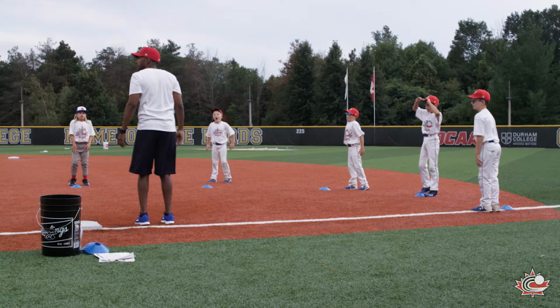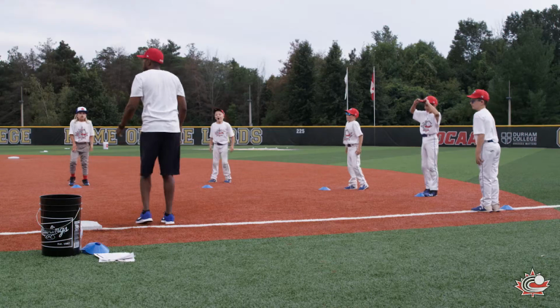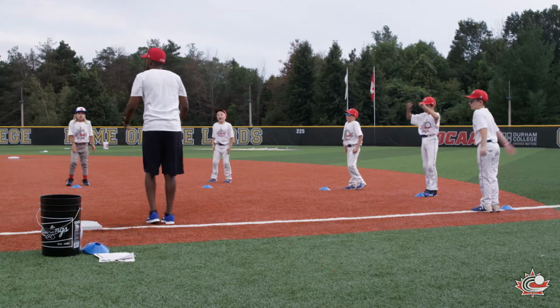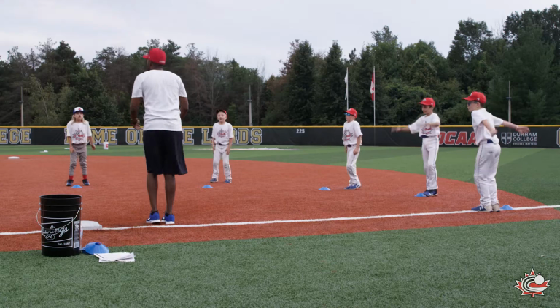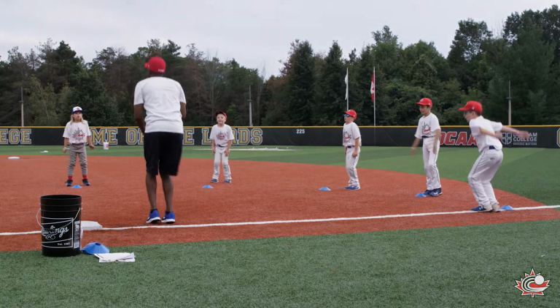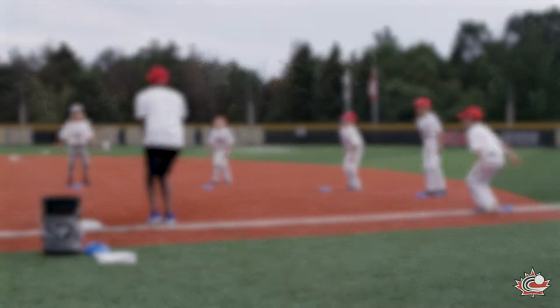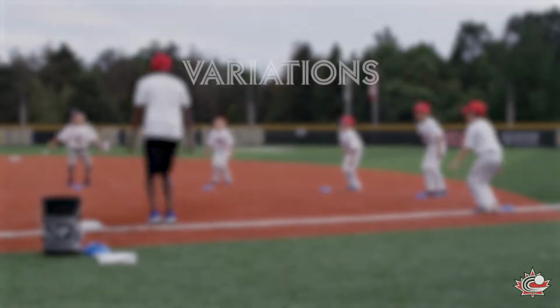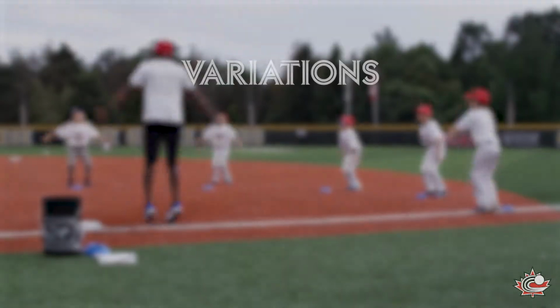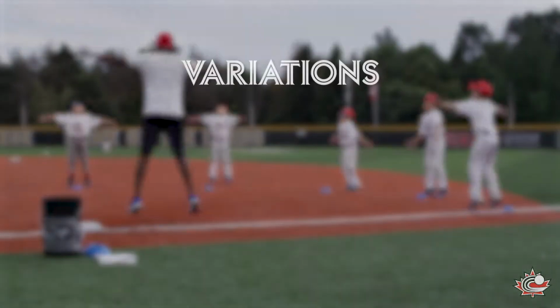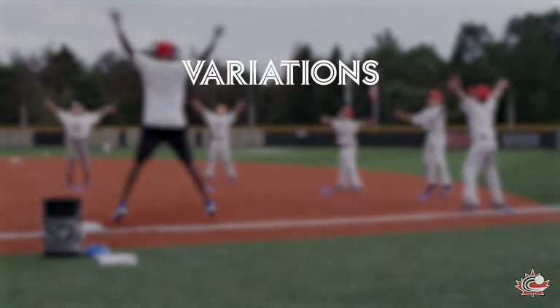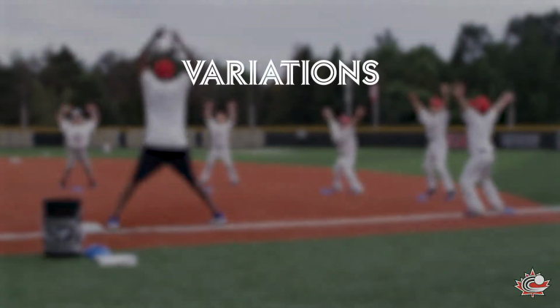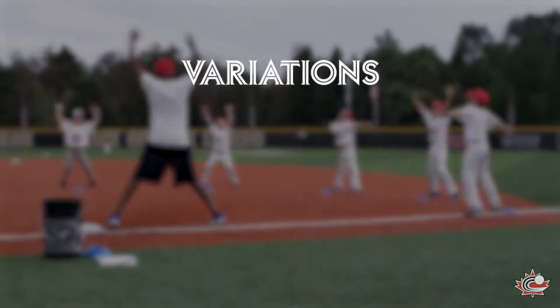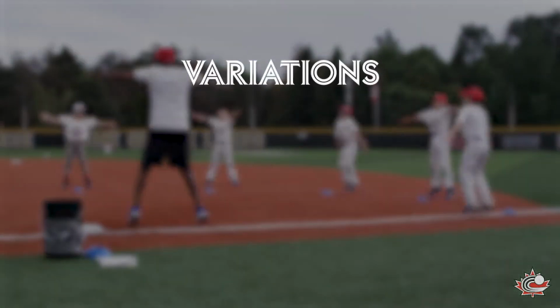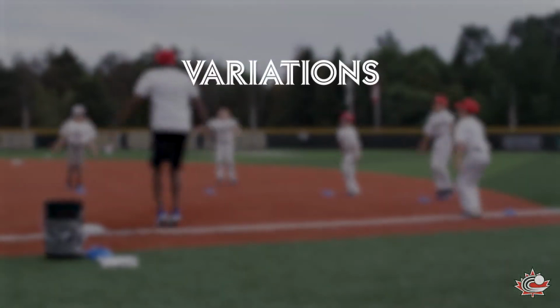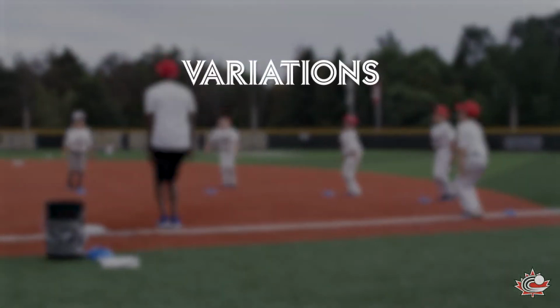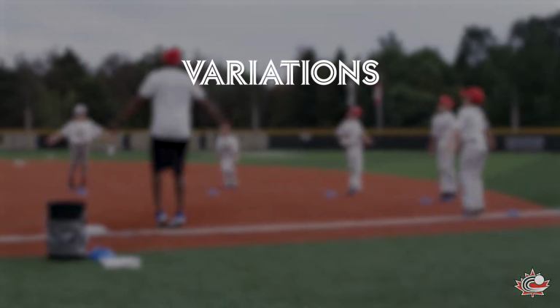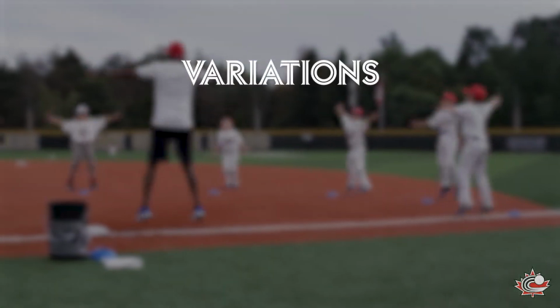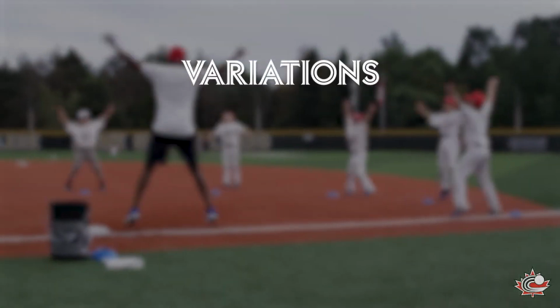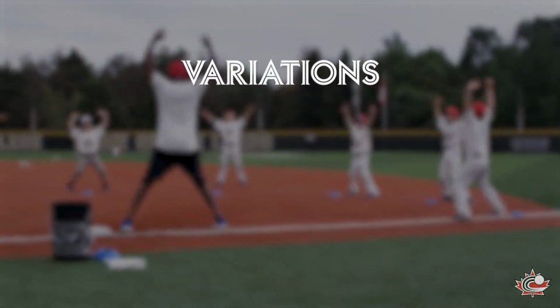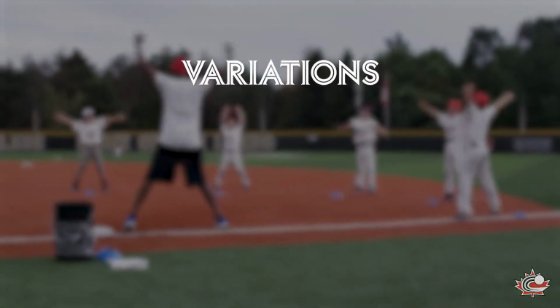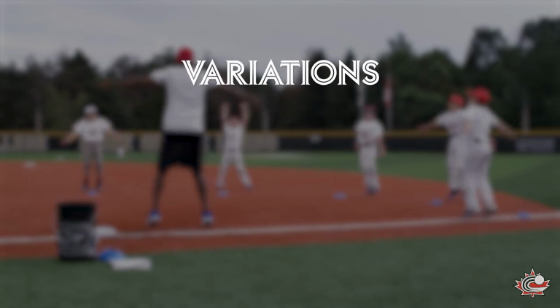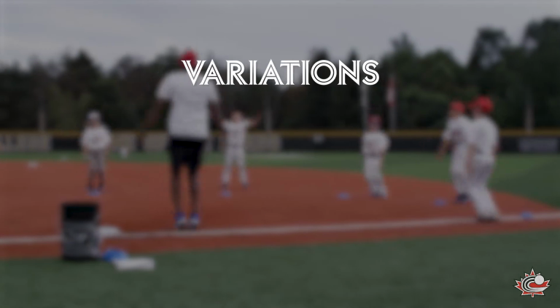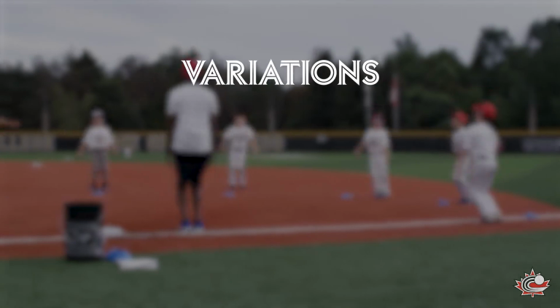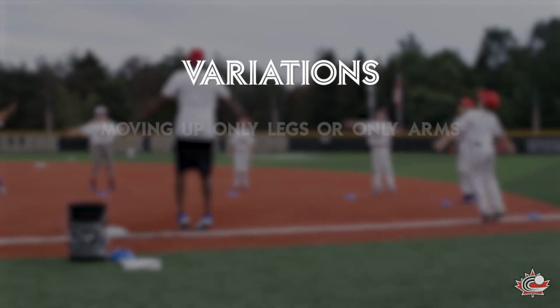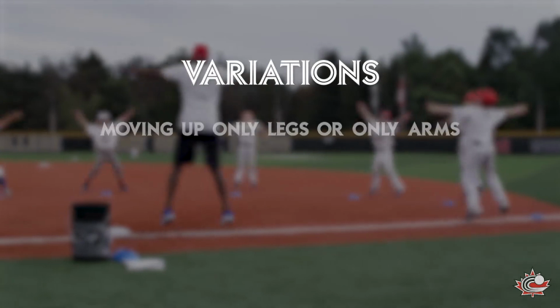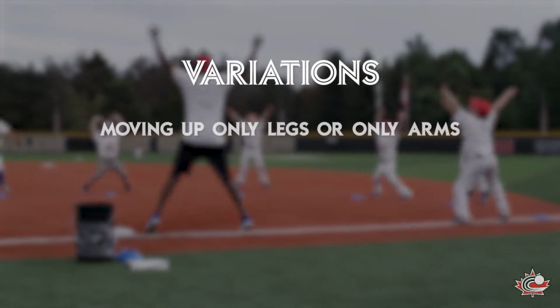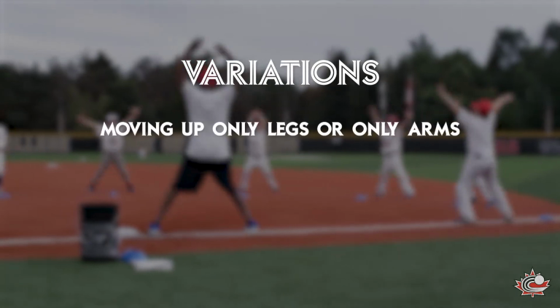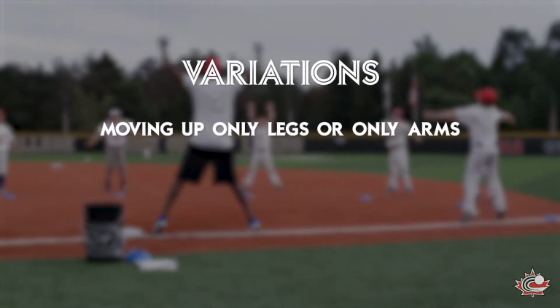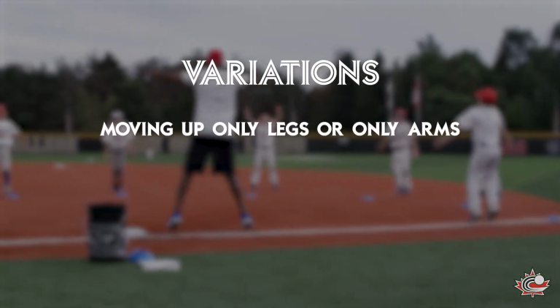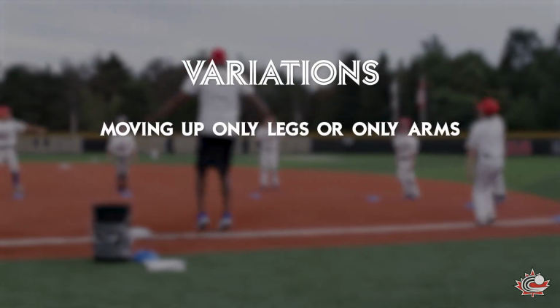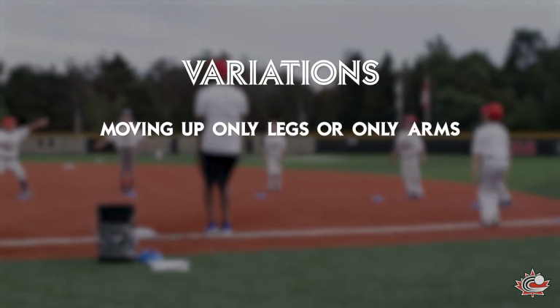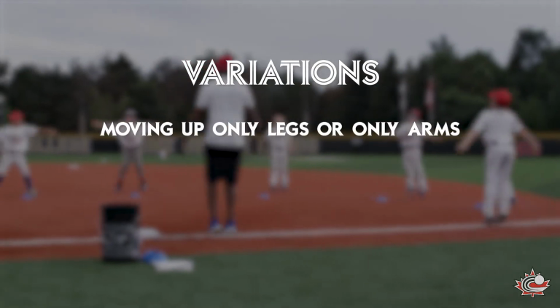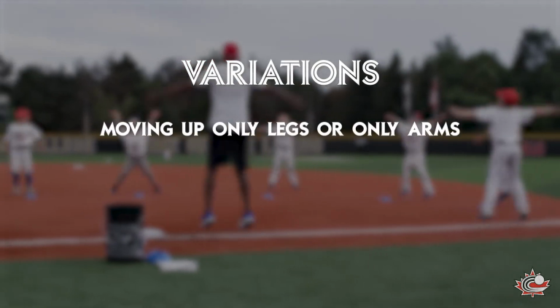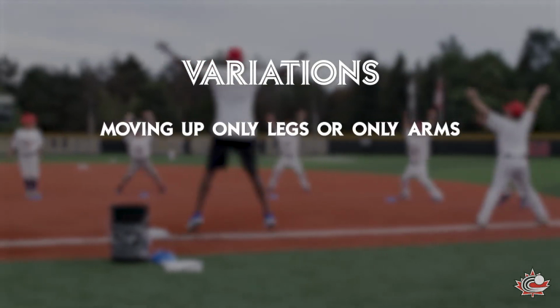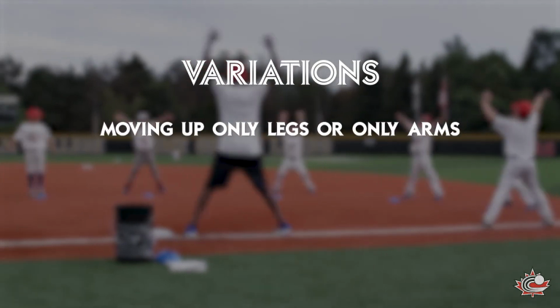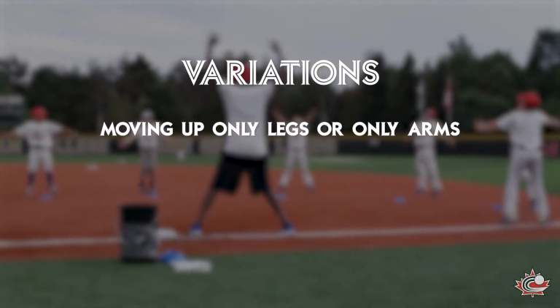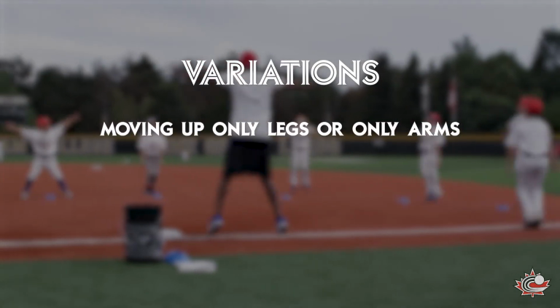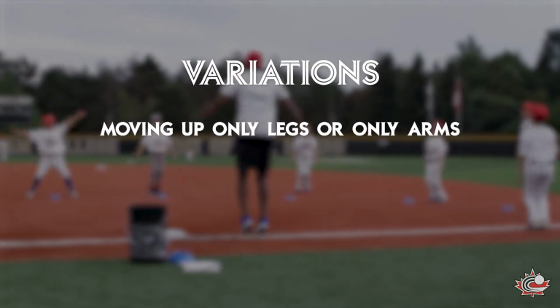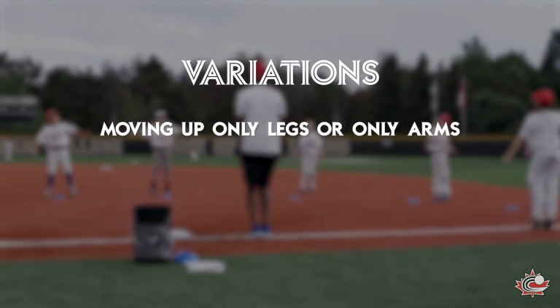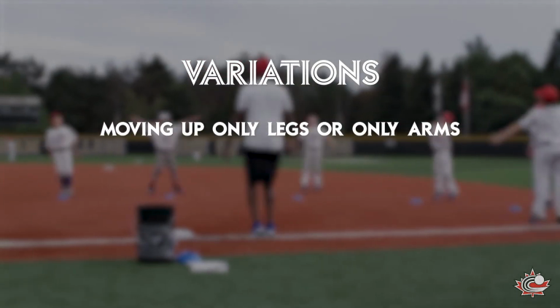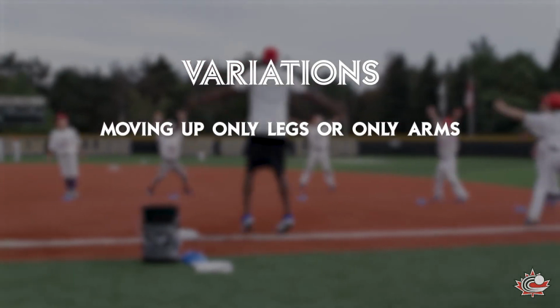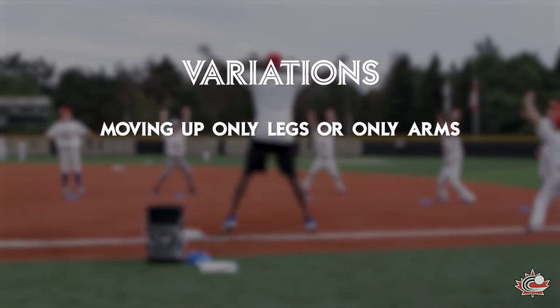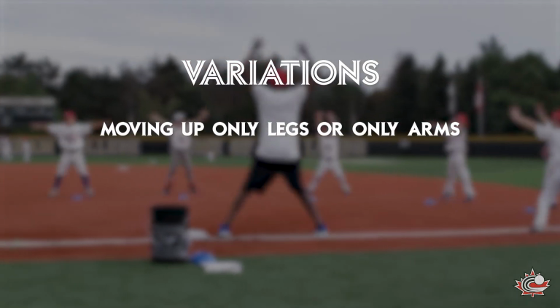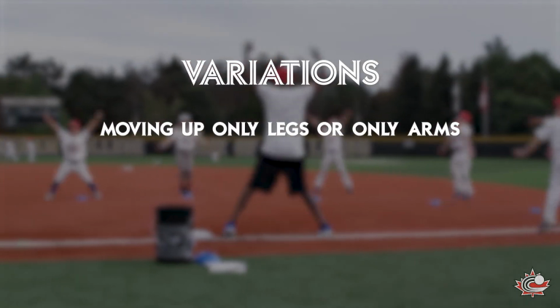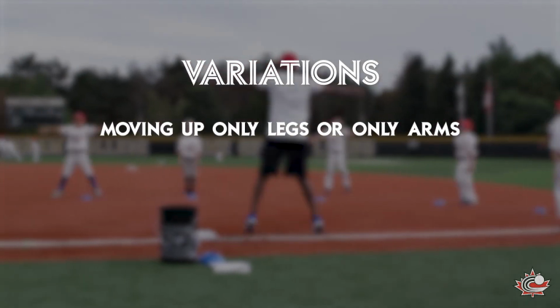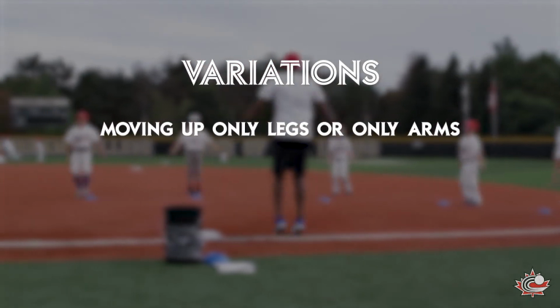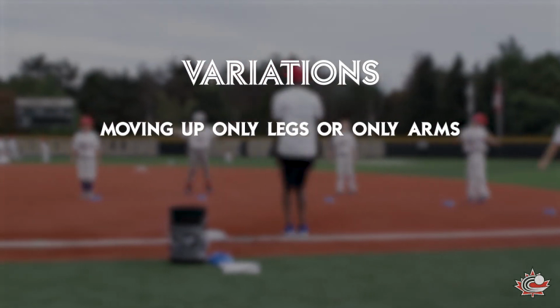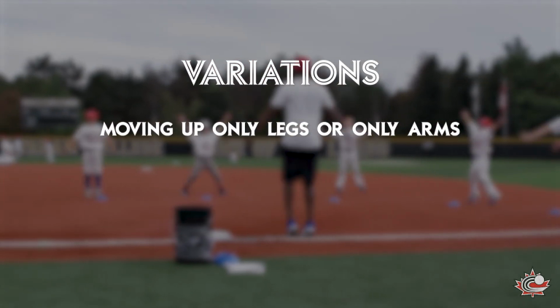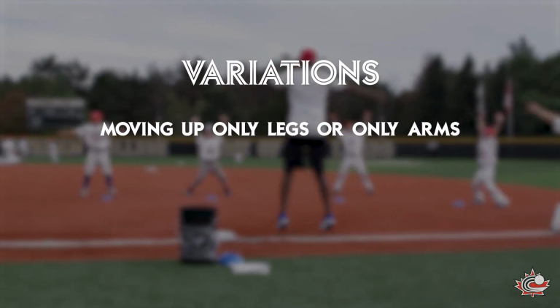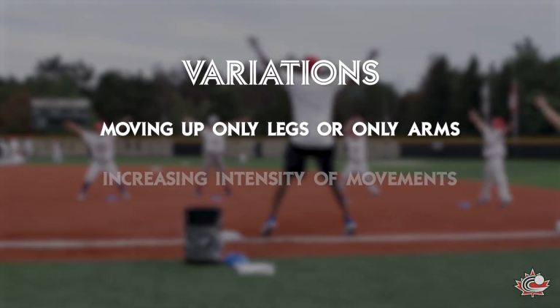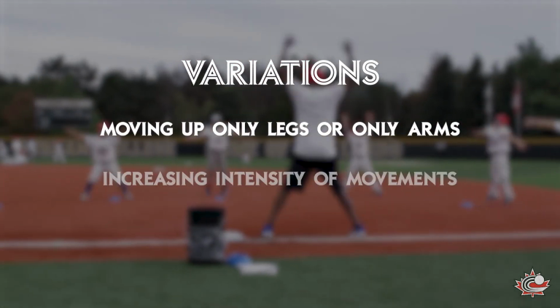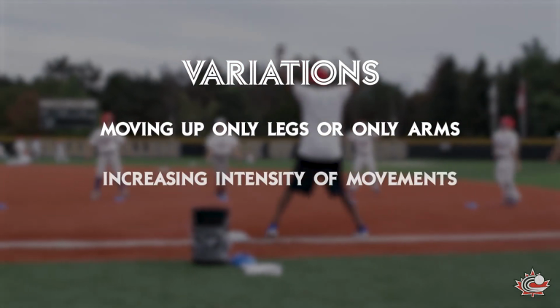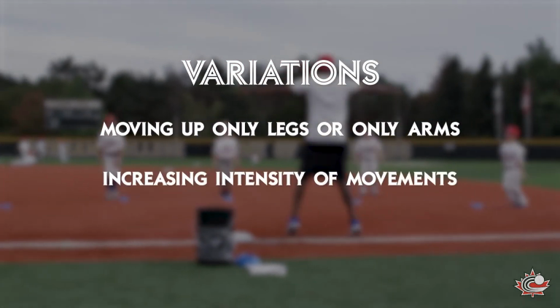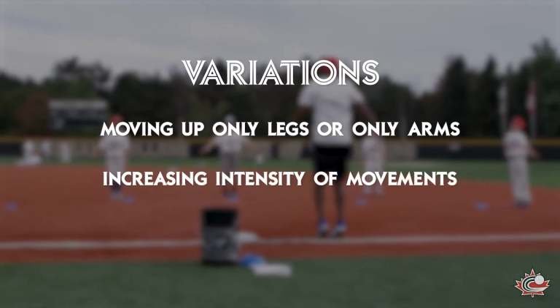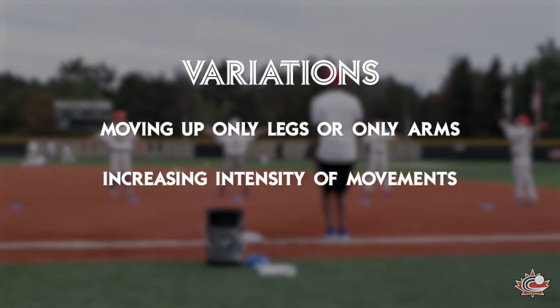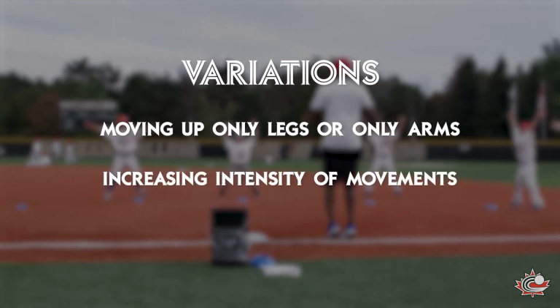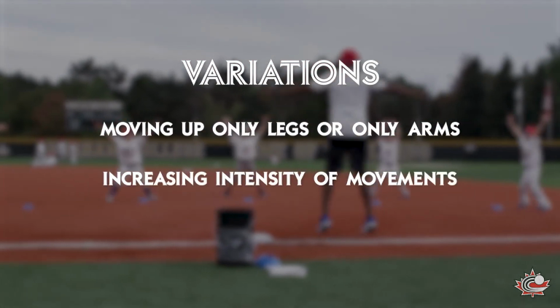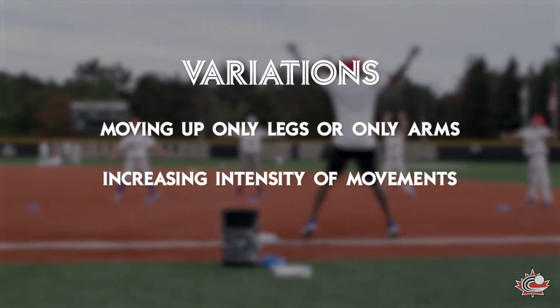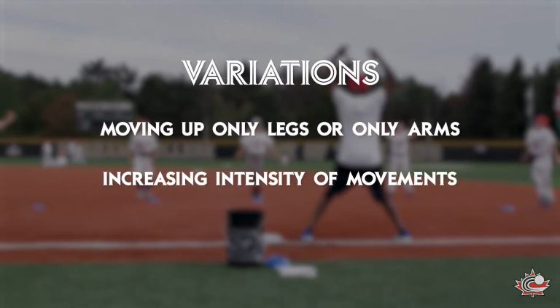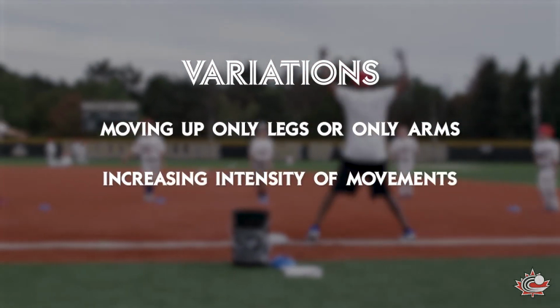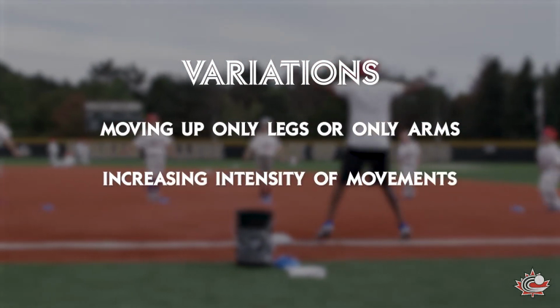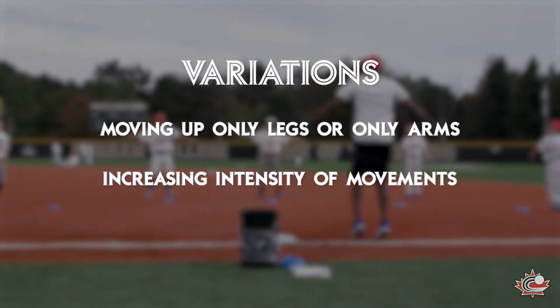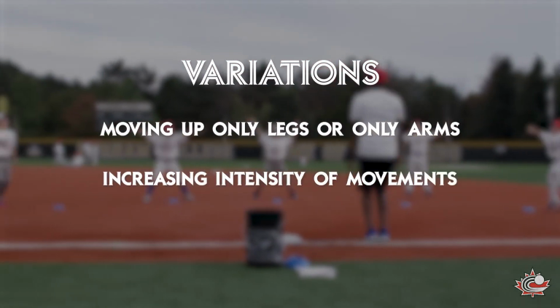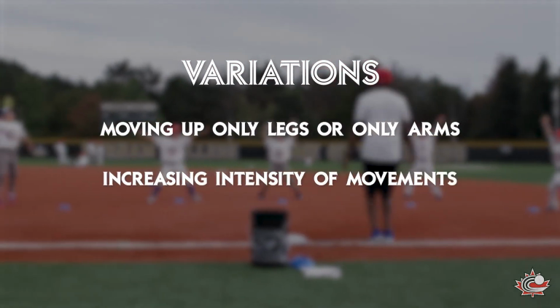Some variations to the exercise include moving only the legs or only the arms, or increasing the intensity of movements.